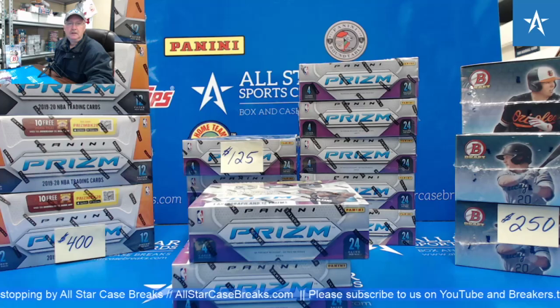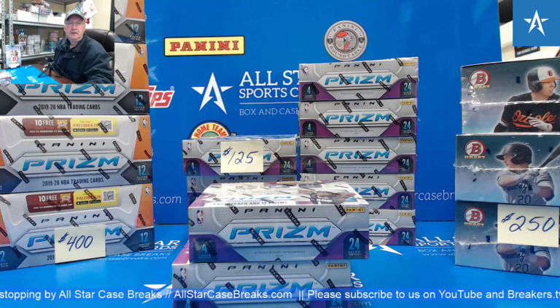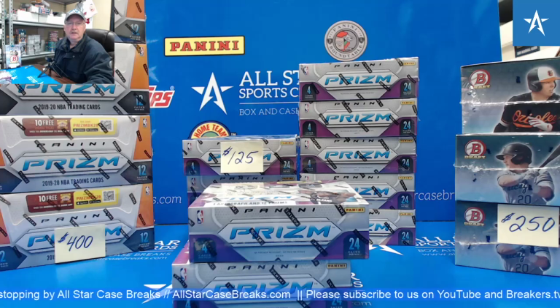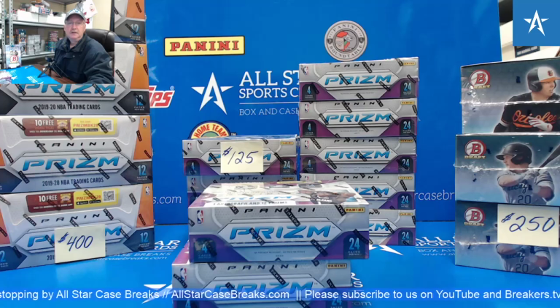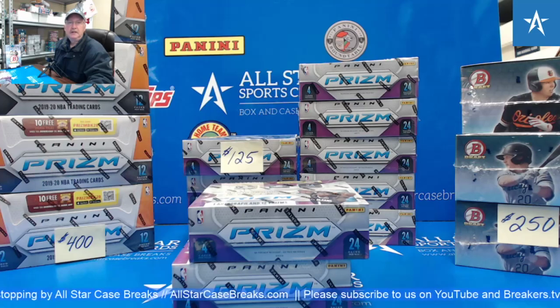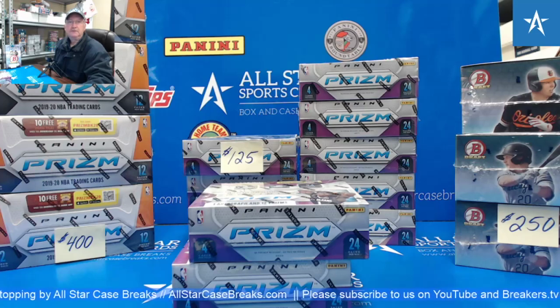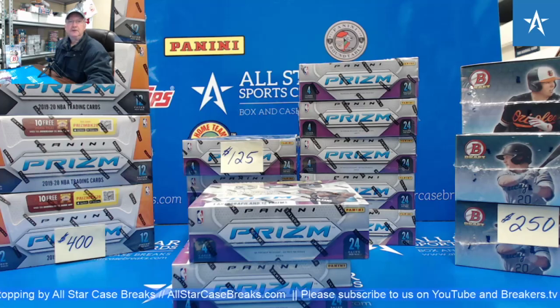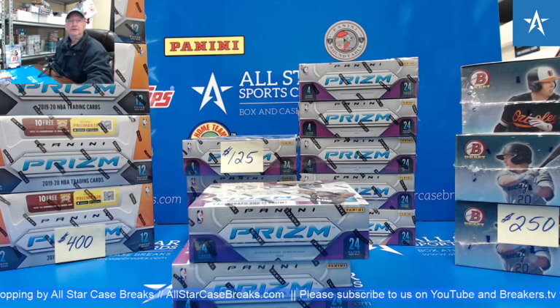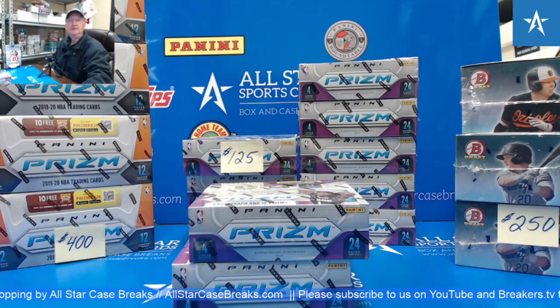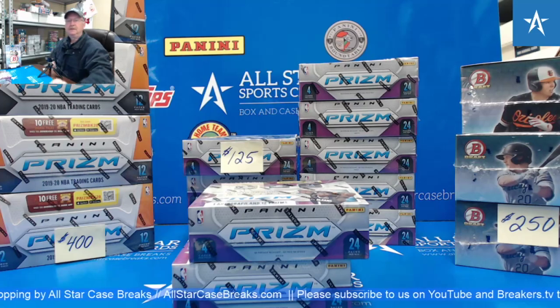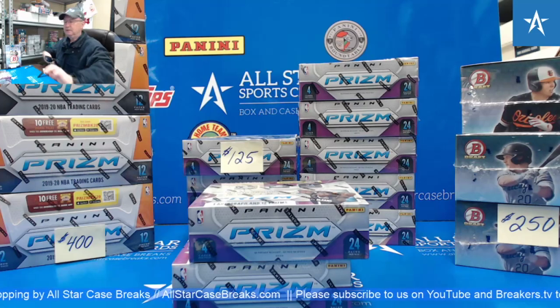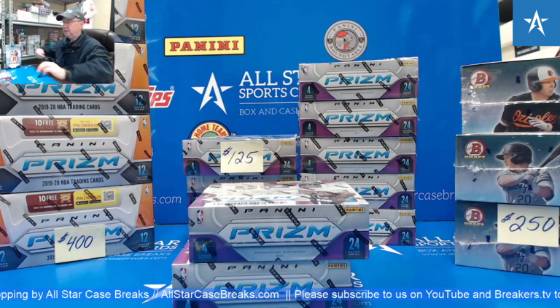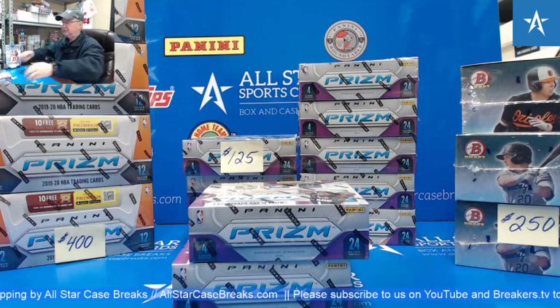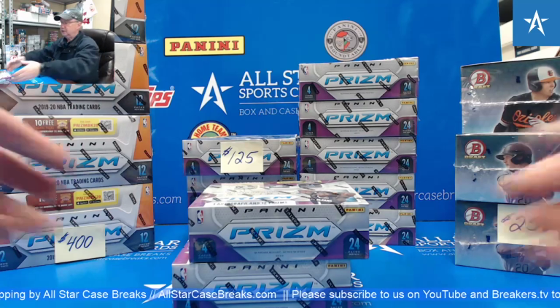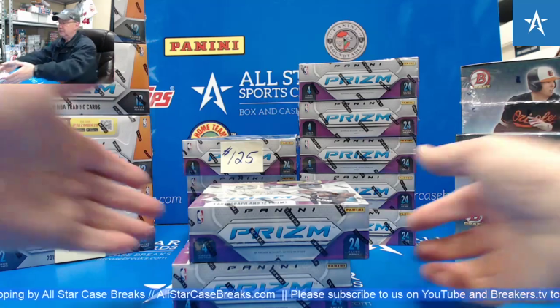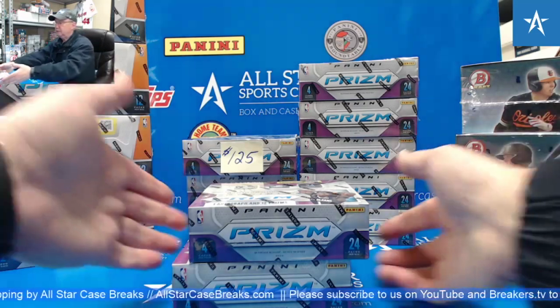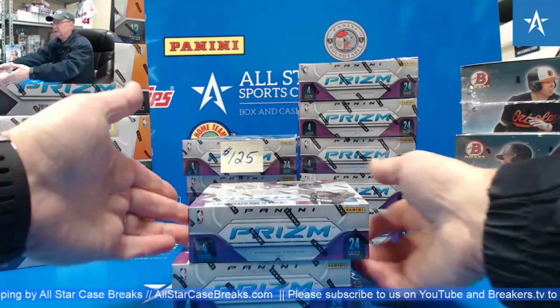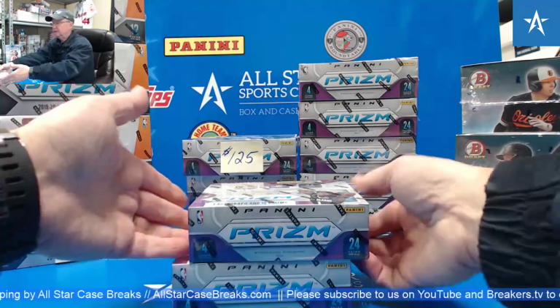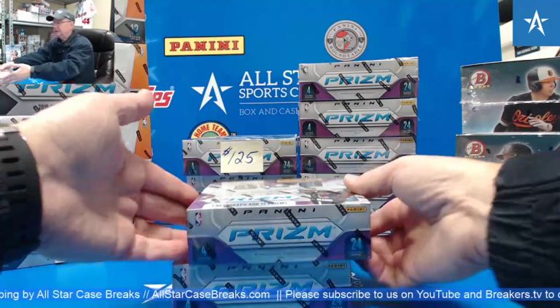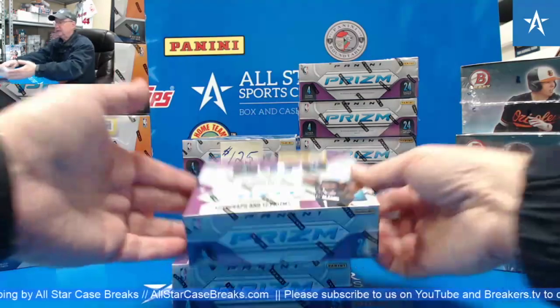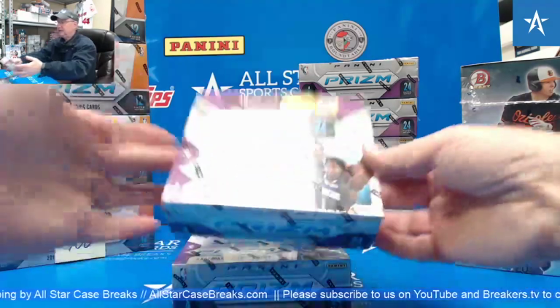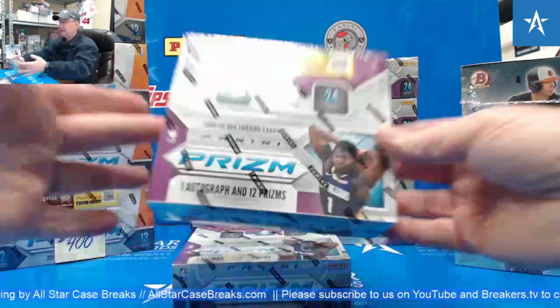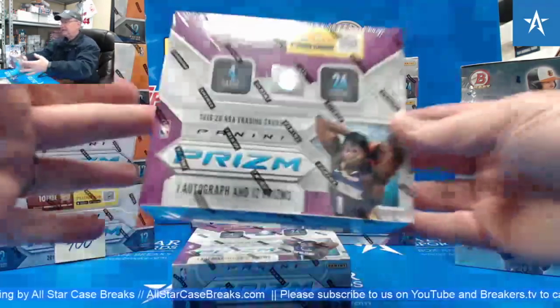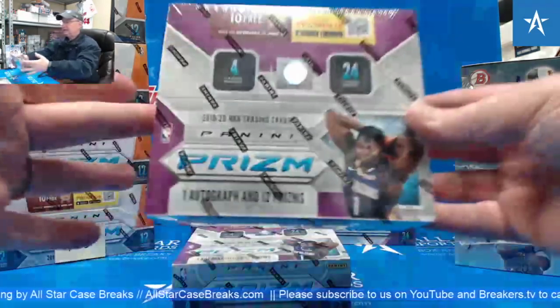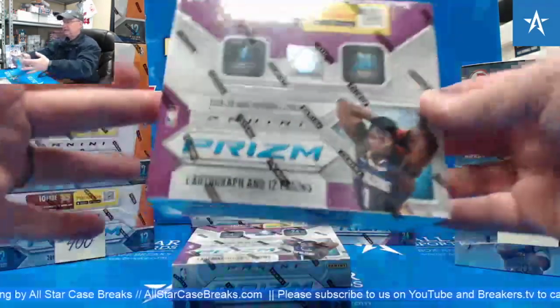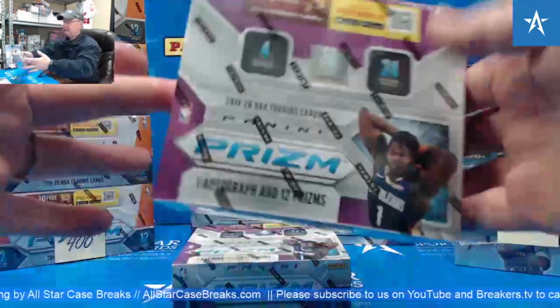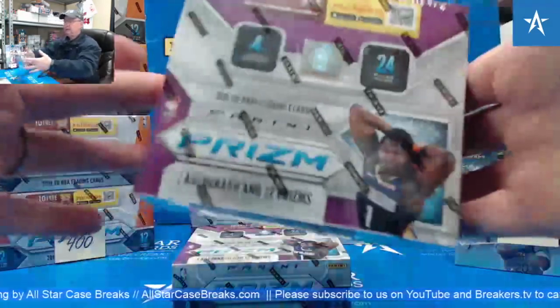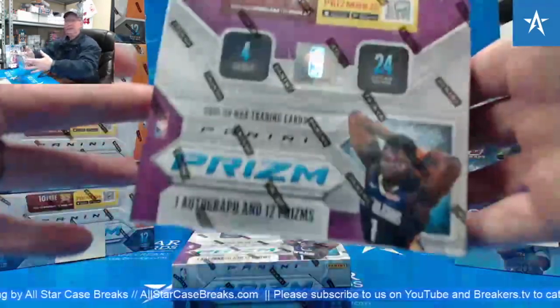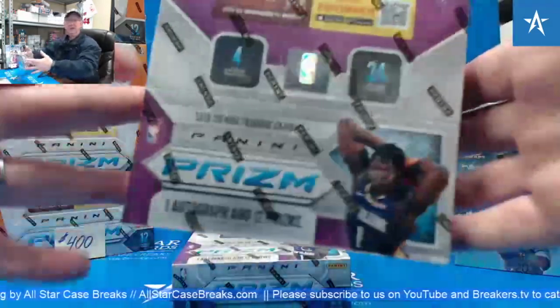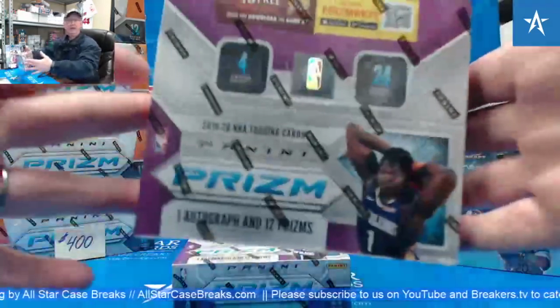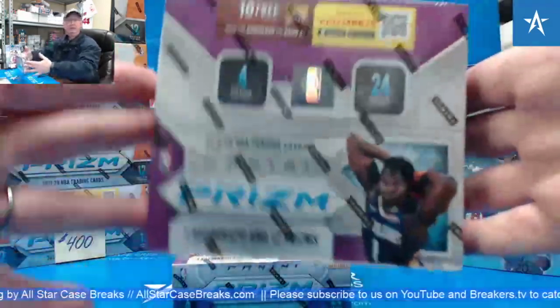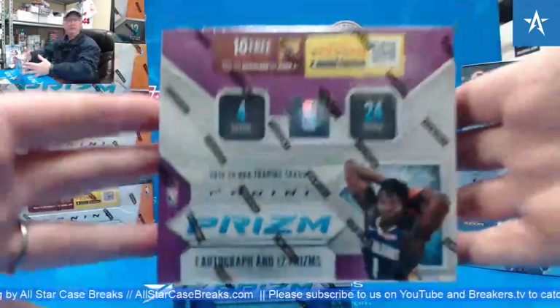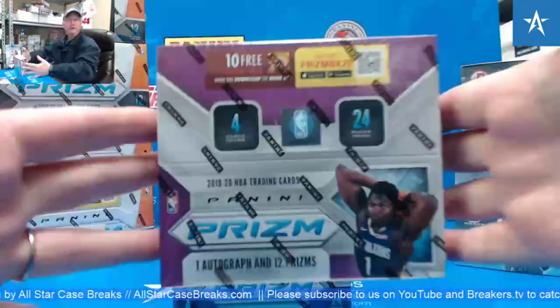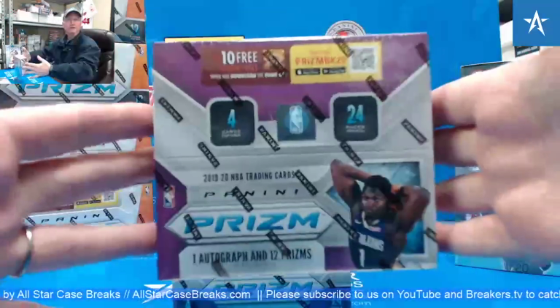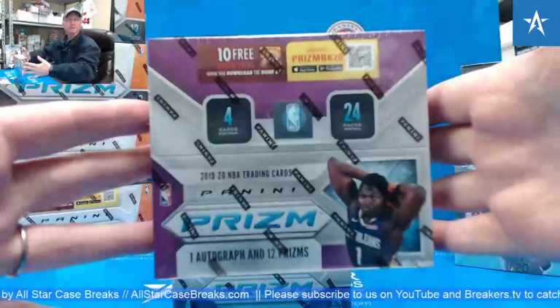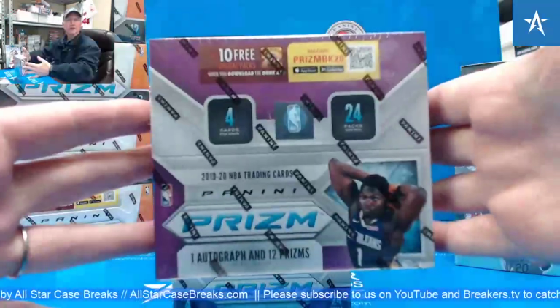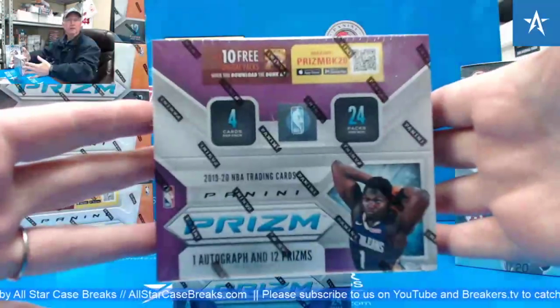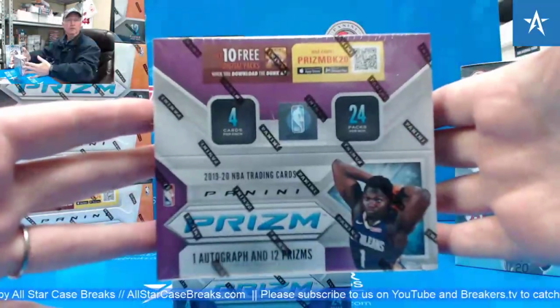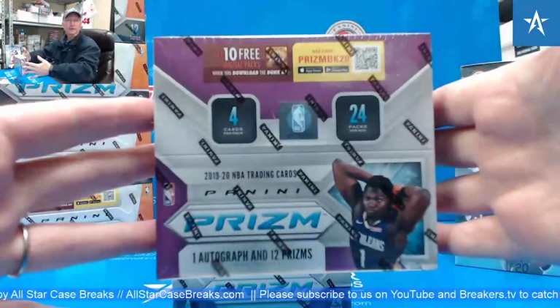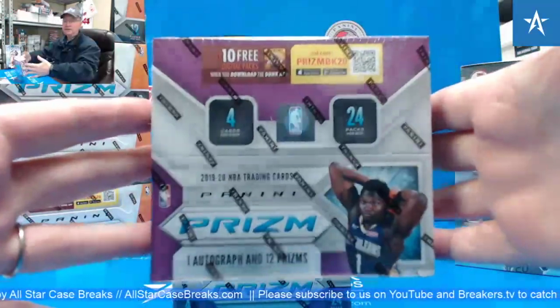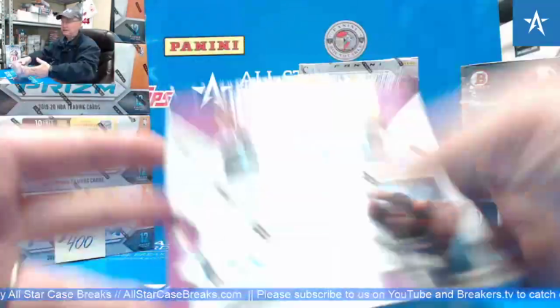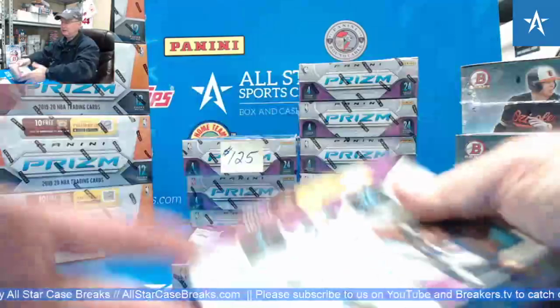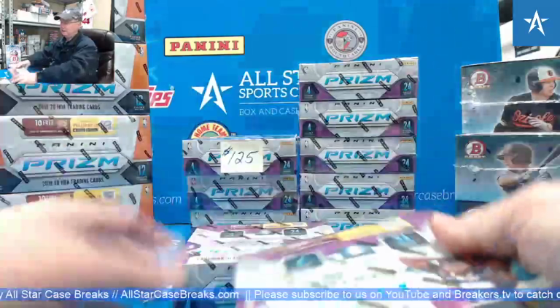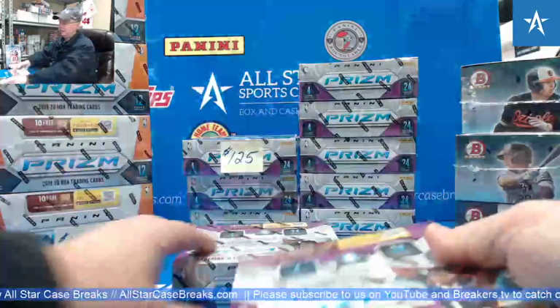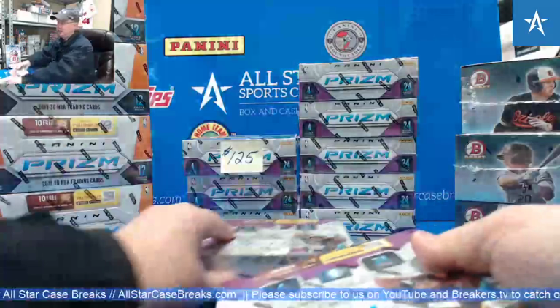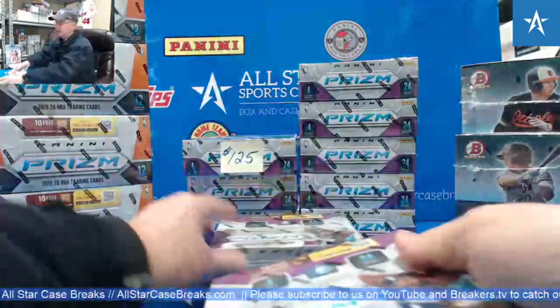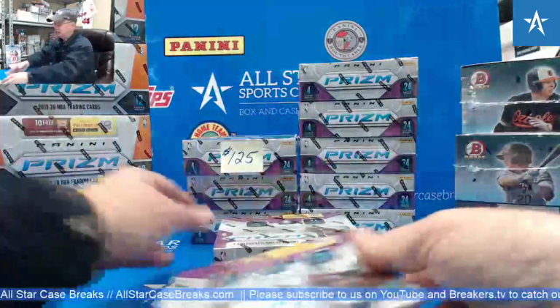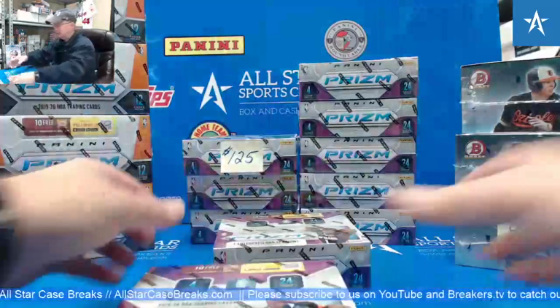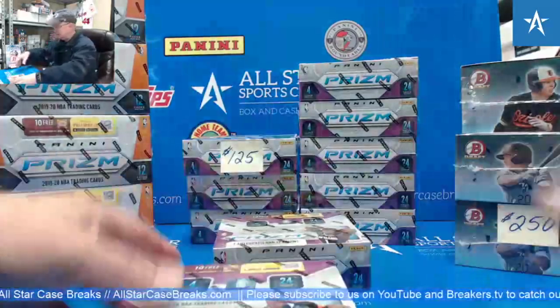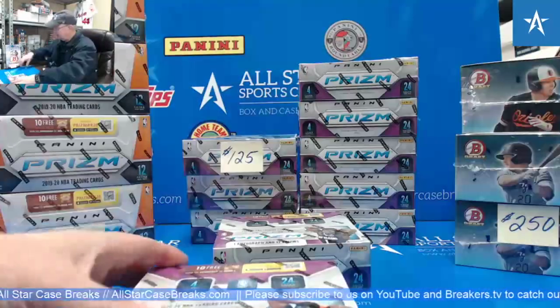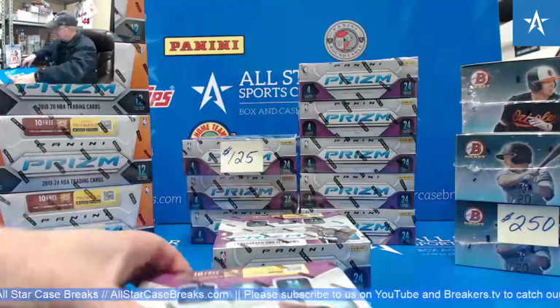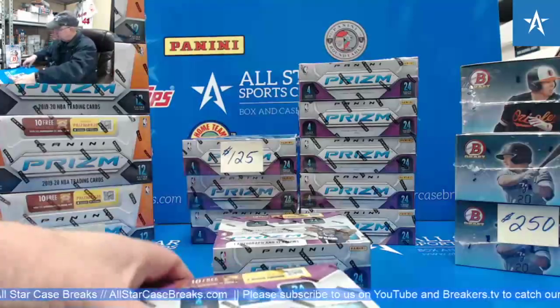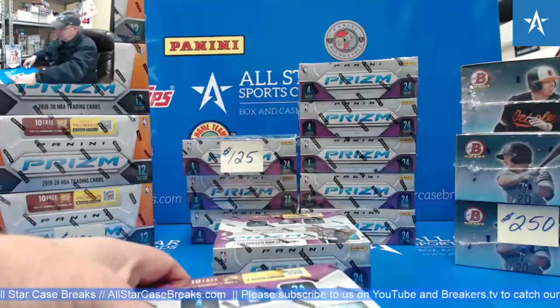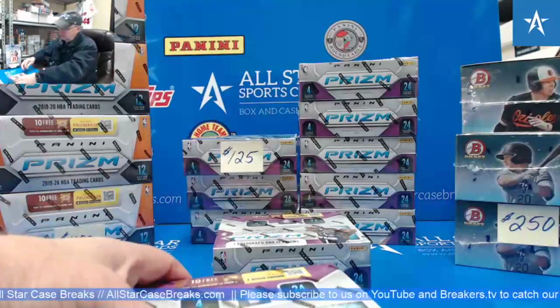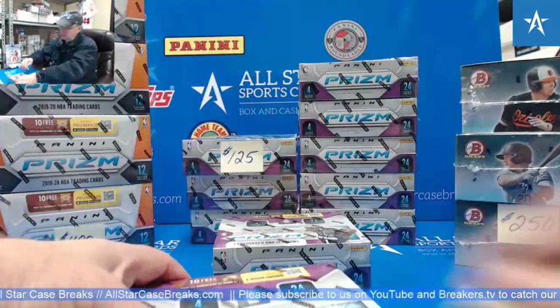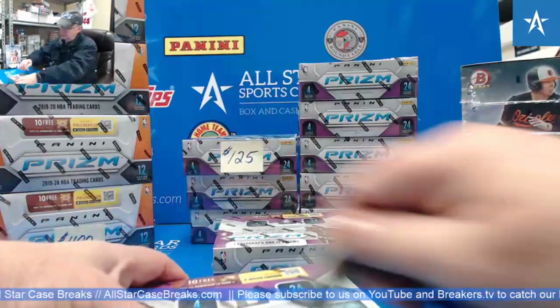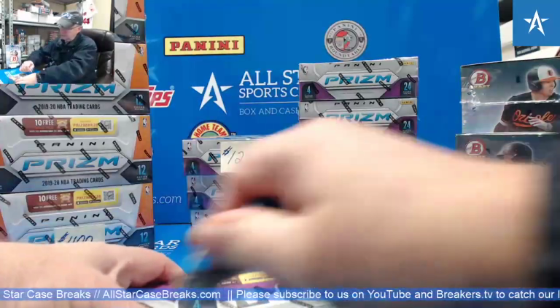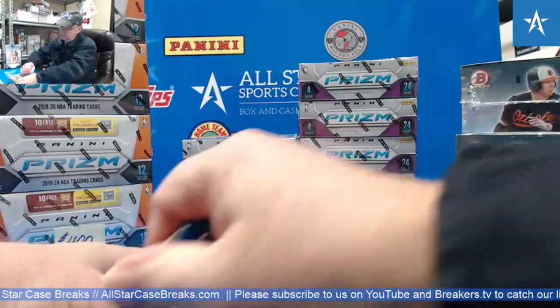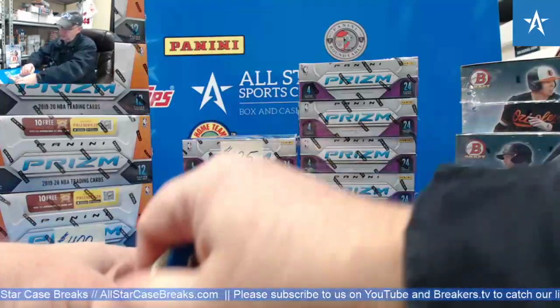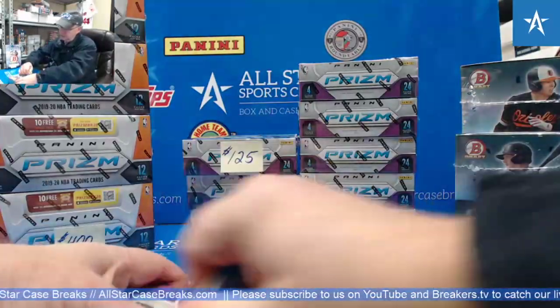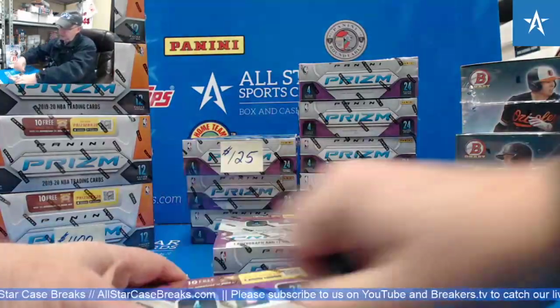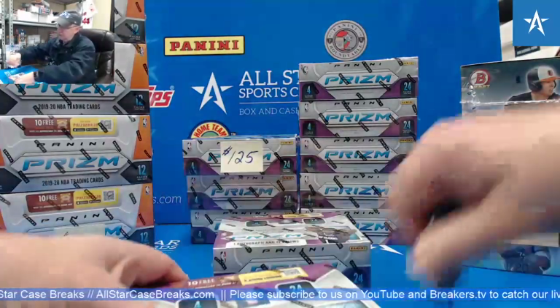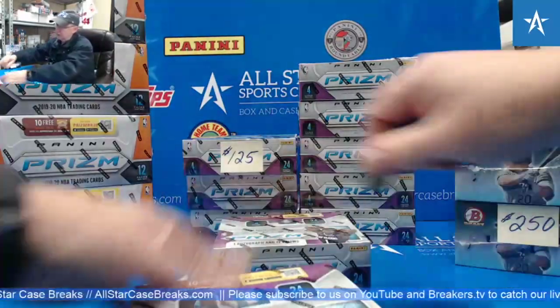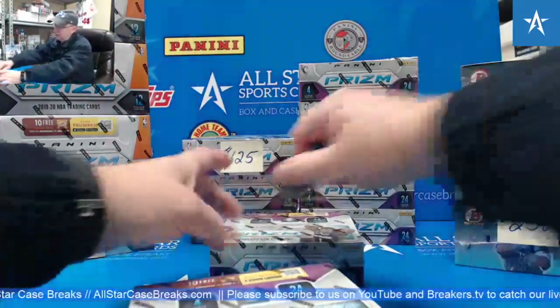Good afternoon. Steve from All-Star Case Breaks. We're doing 1920 Prism Retail Basketball for Jason. Good luck.